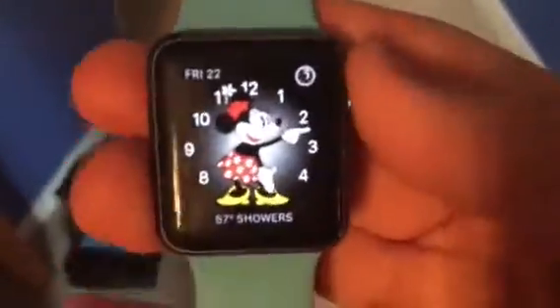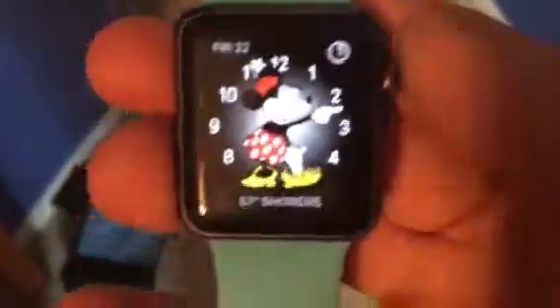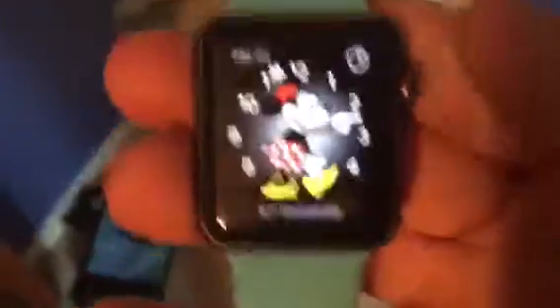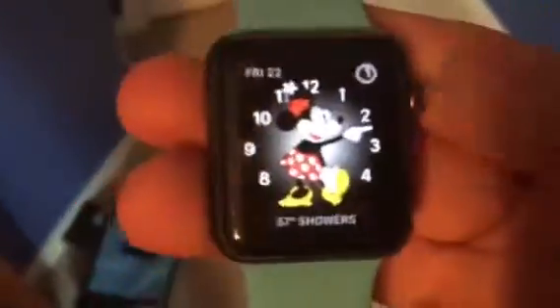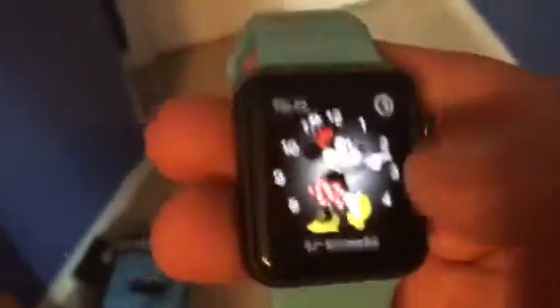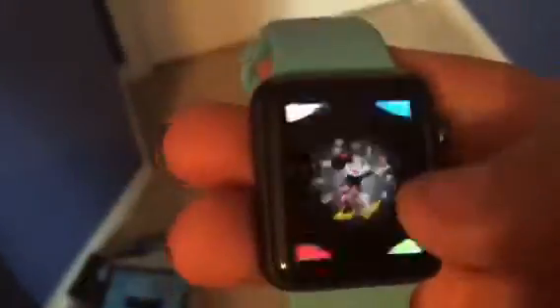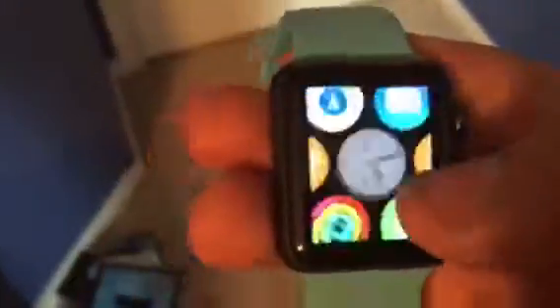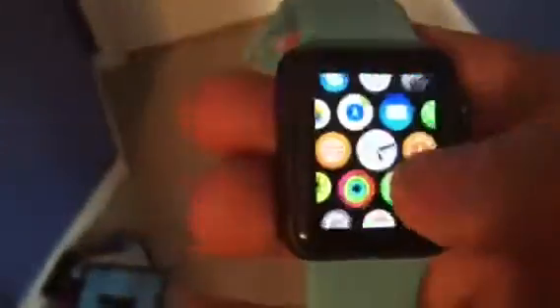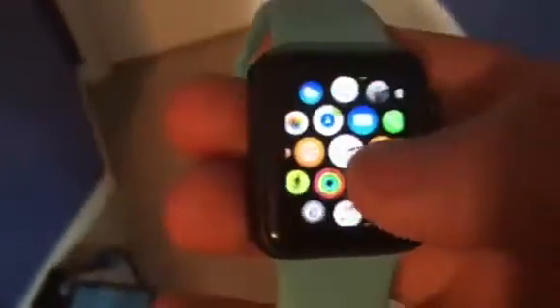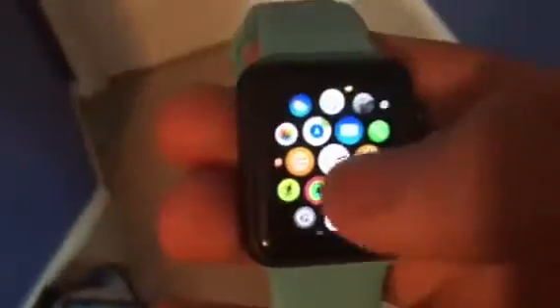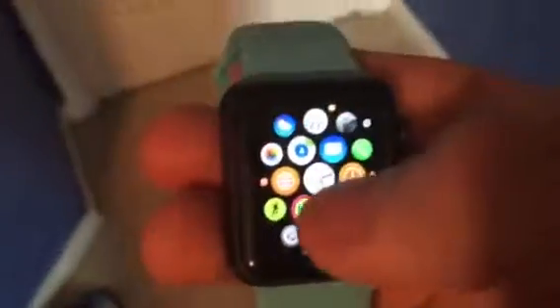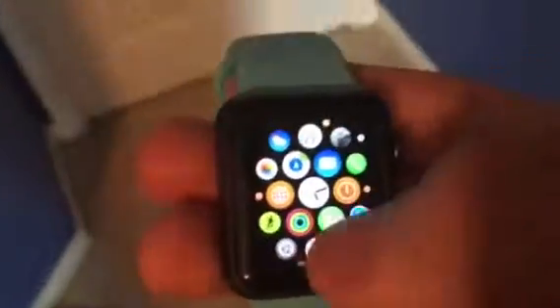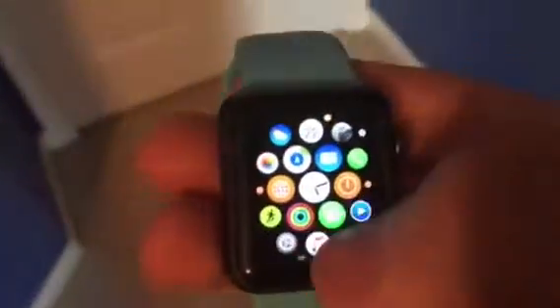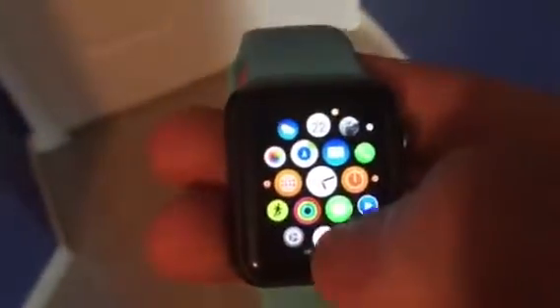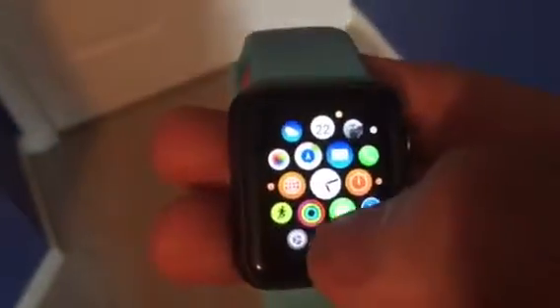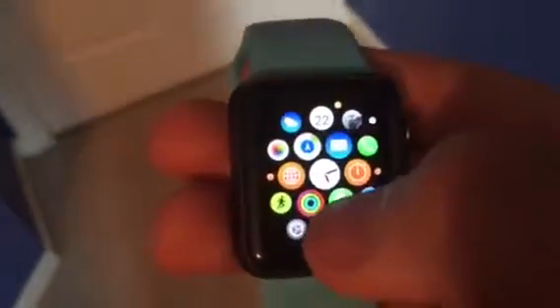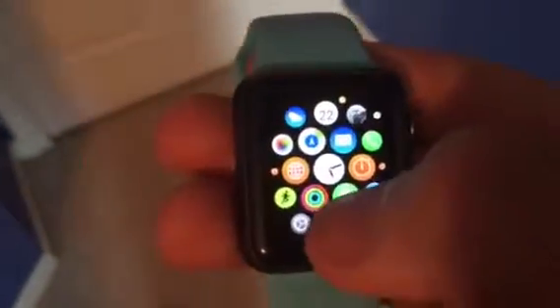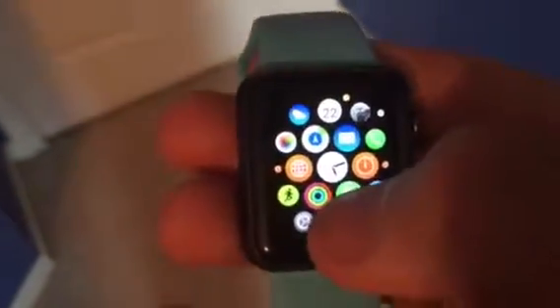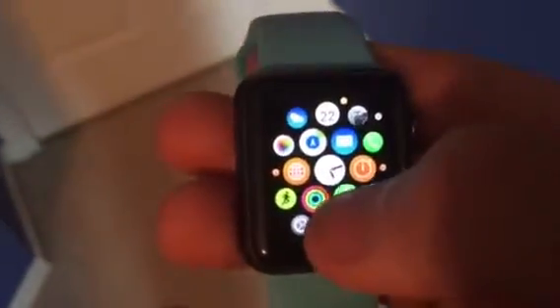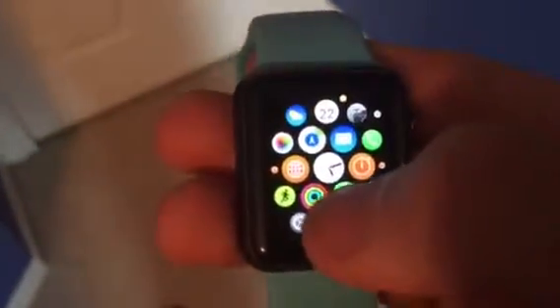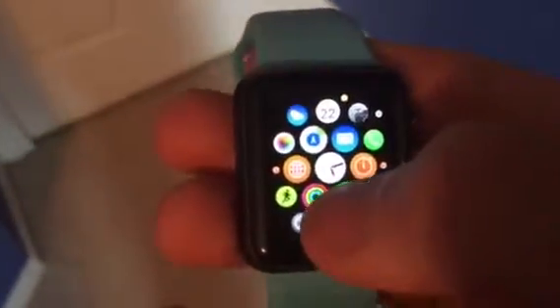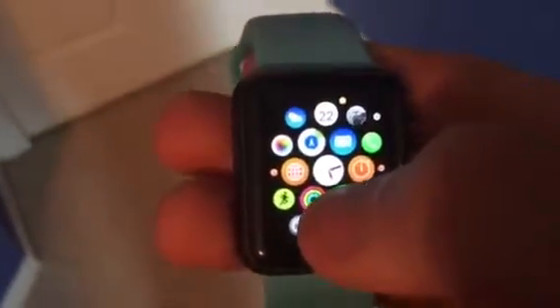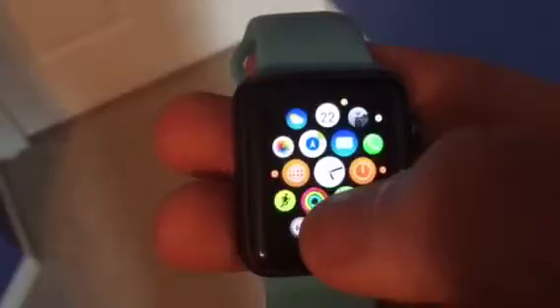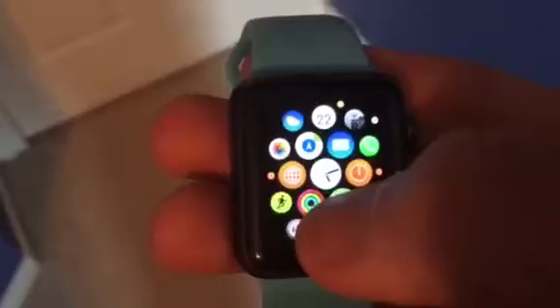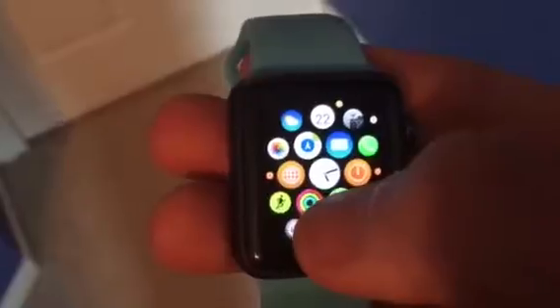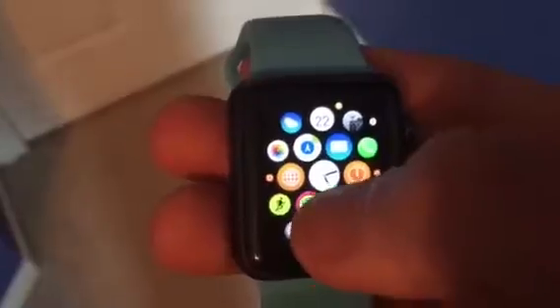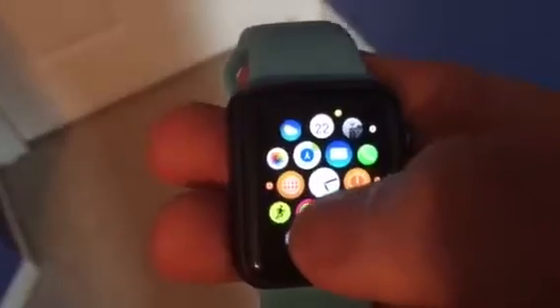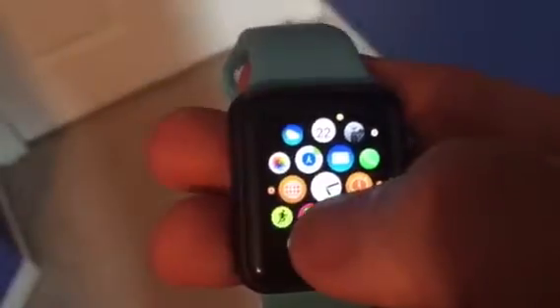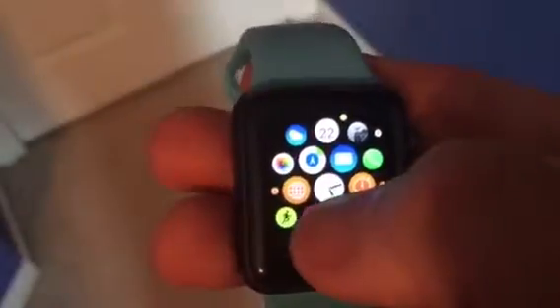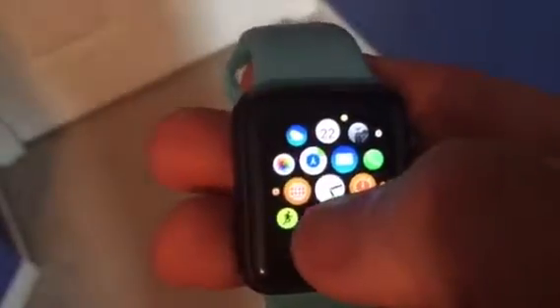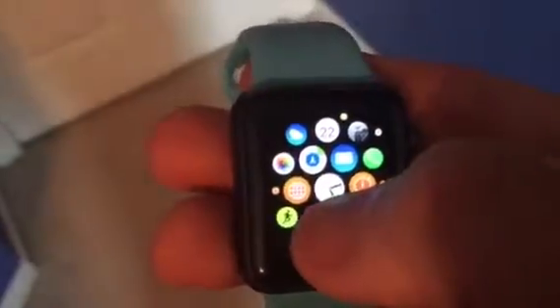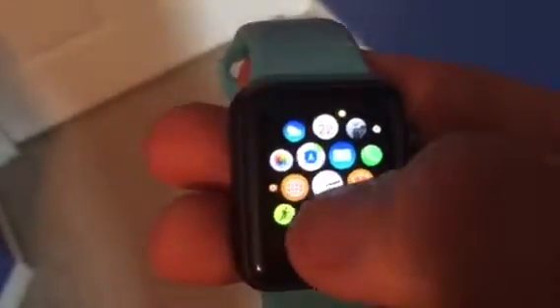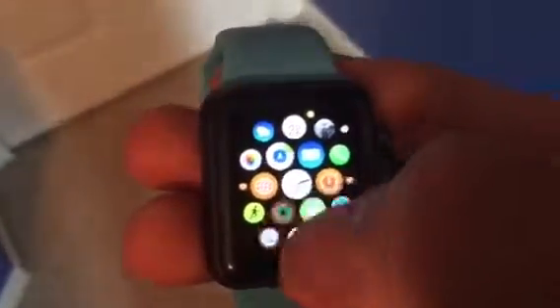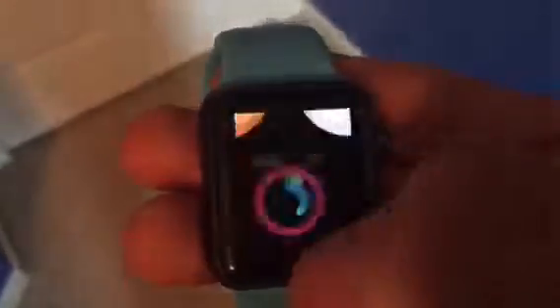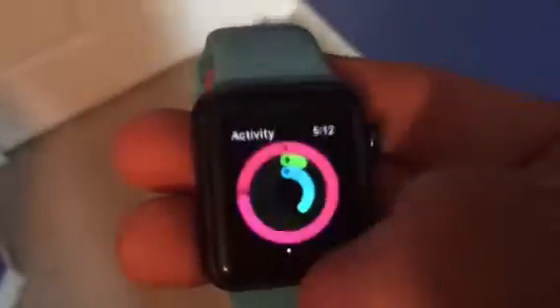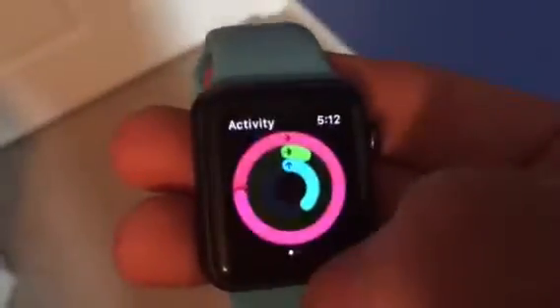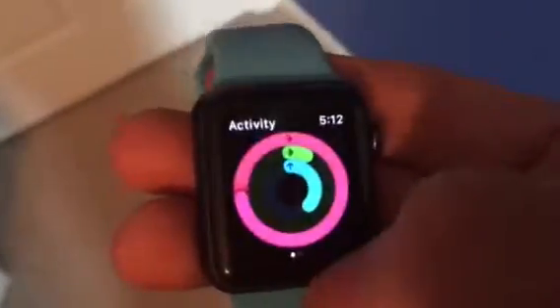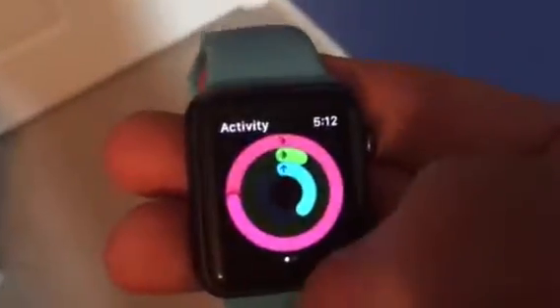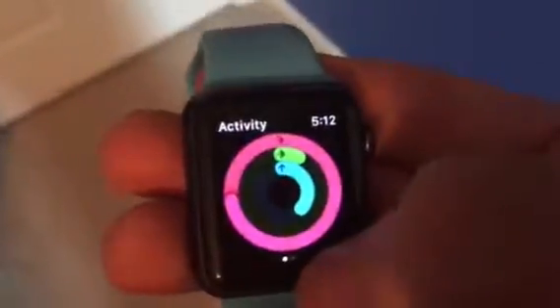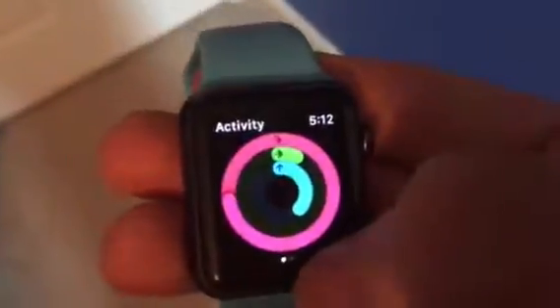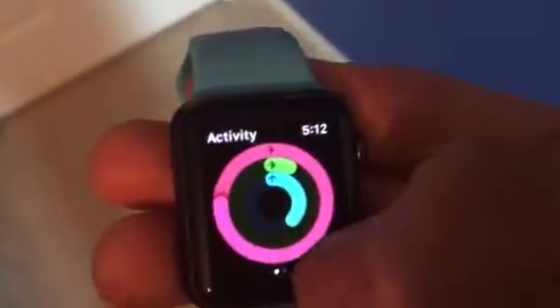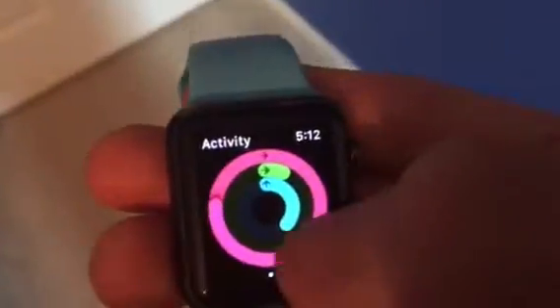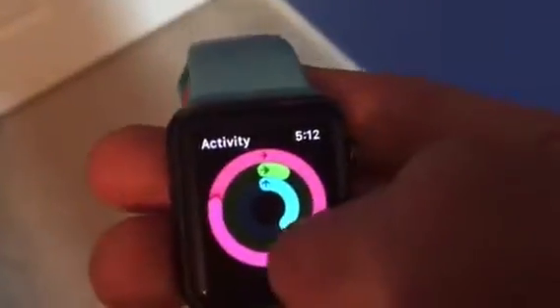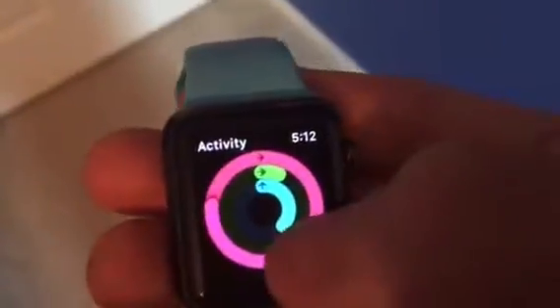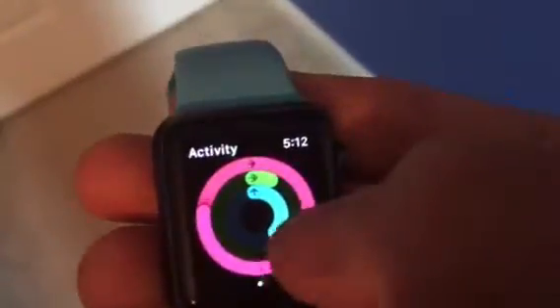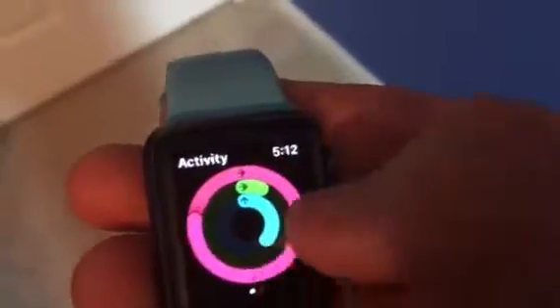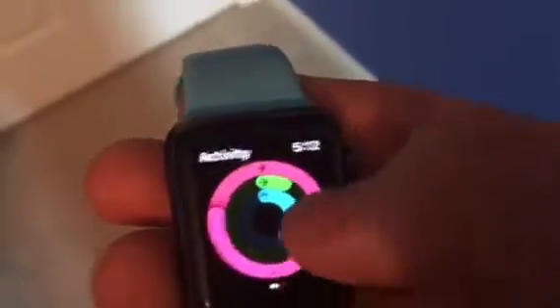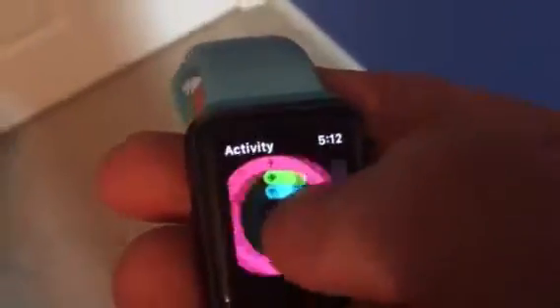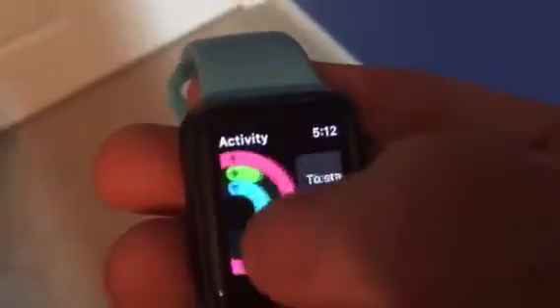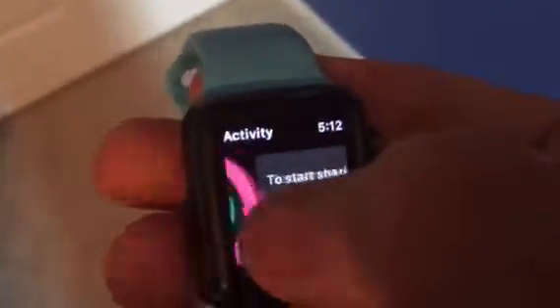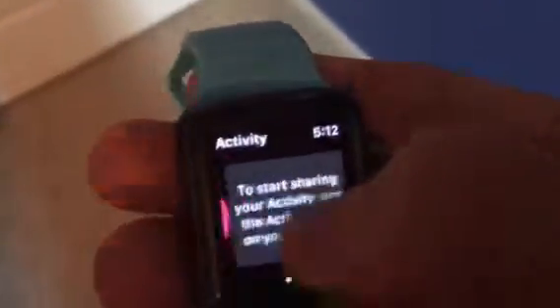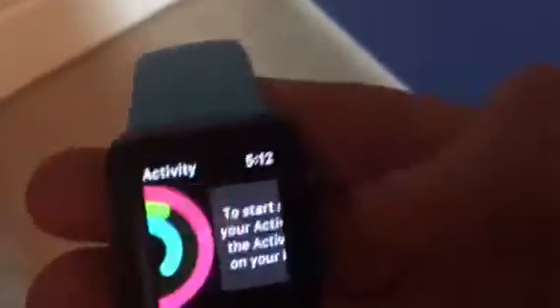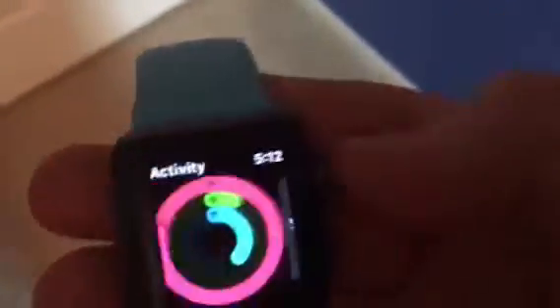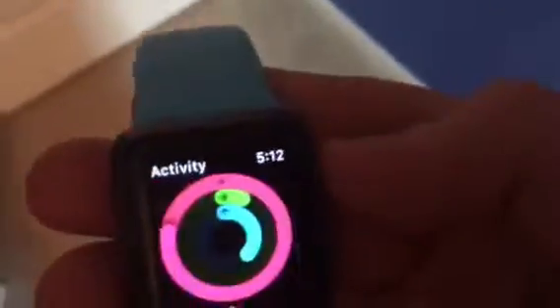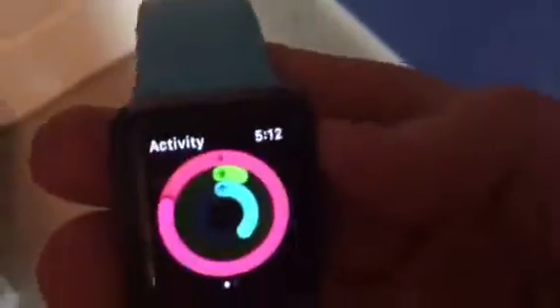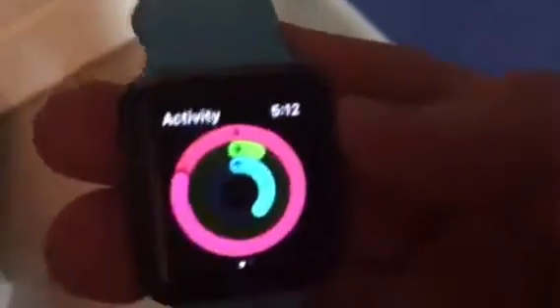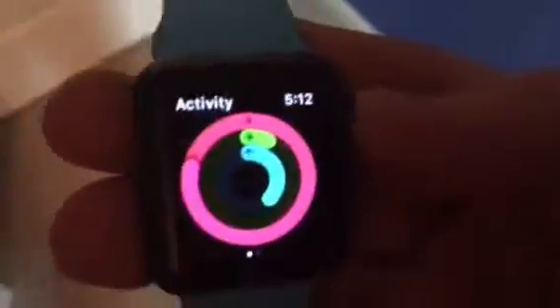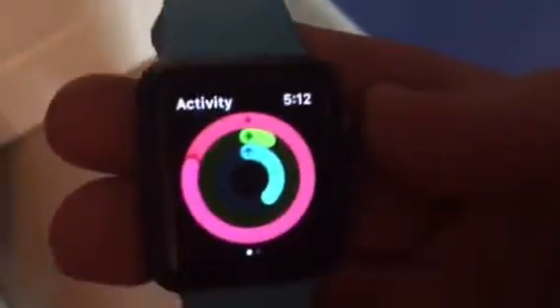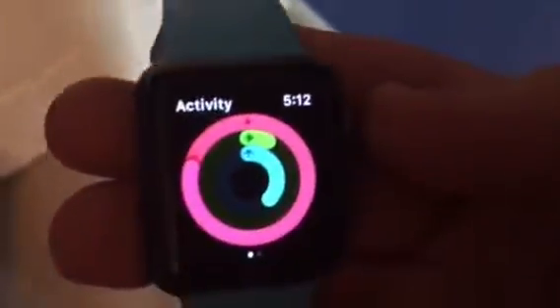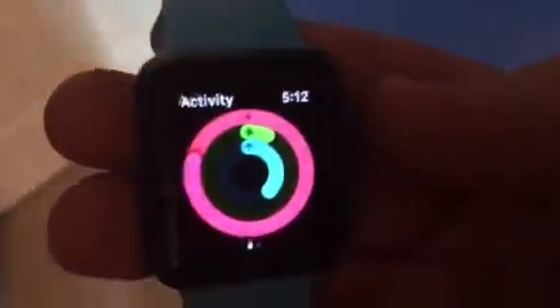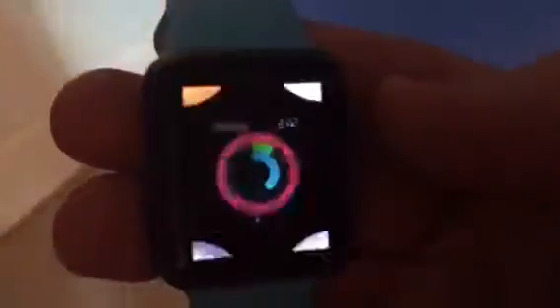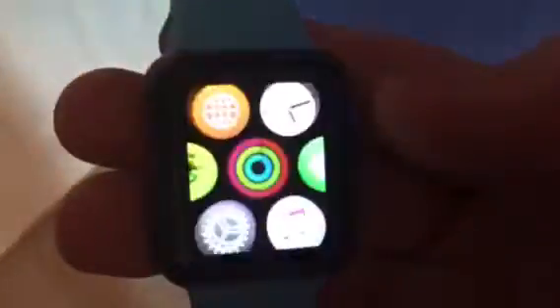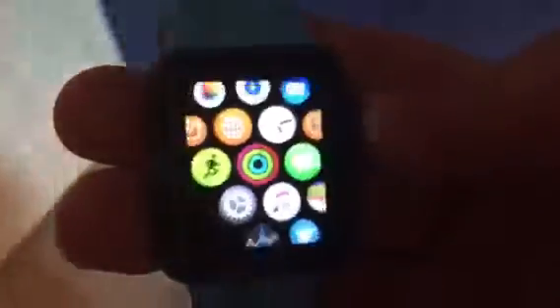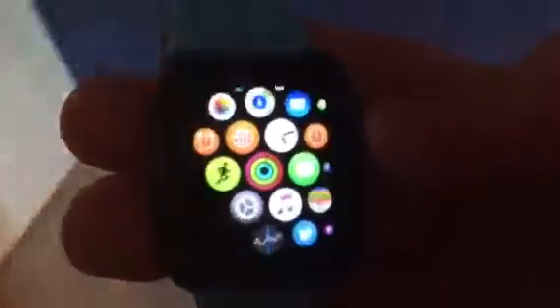Now watch what happens when I open the Apple Watch Activity app — do not blink. It instantly loaded. Cool, huh?